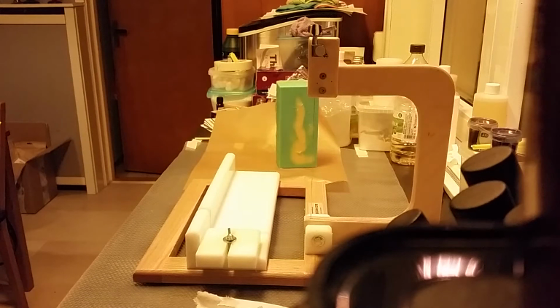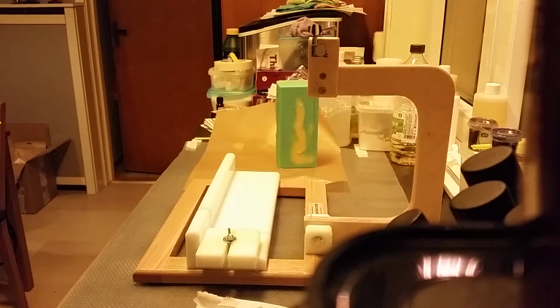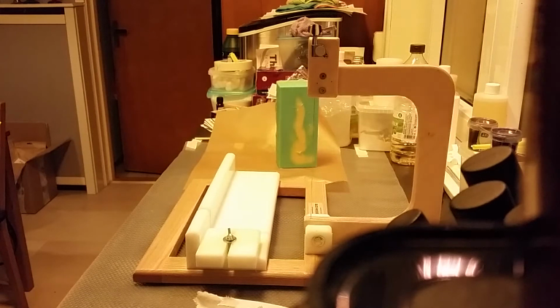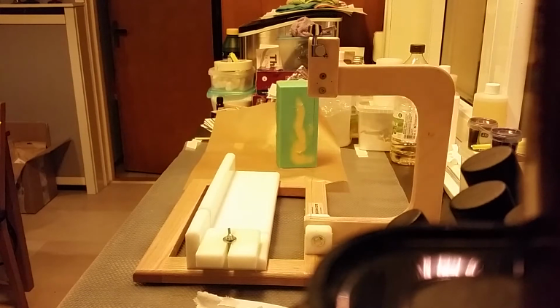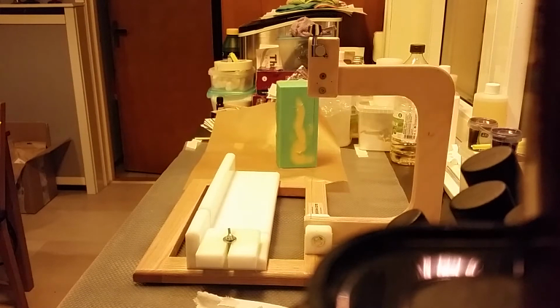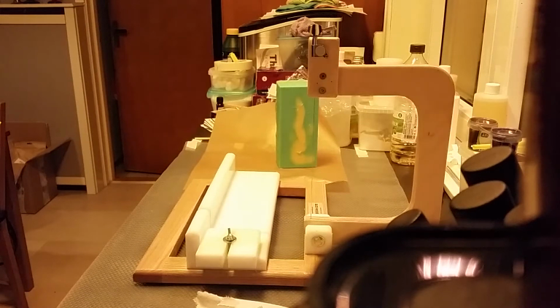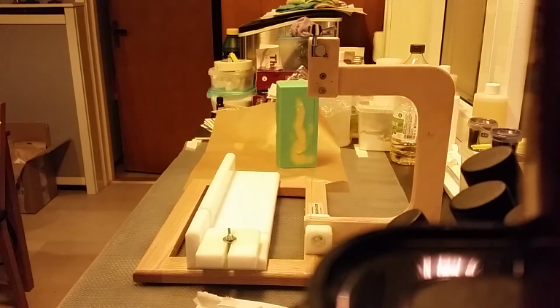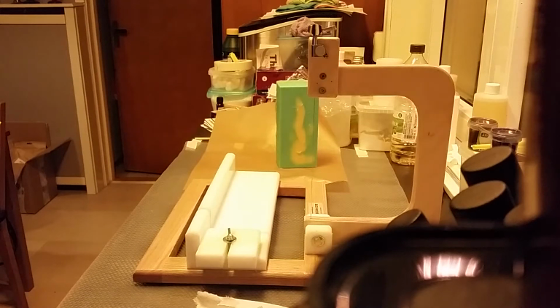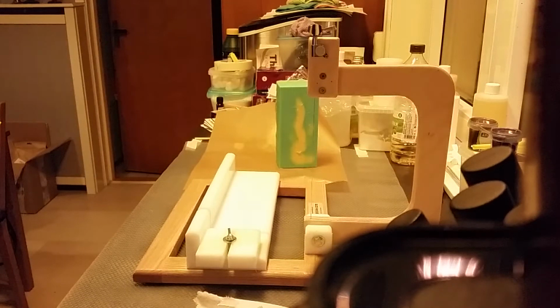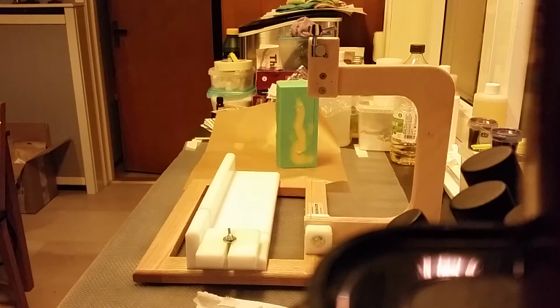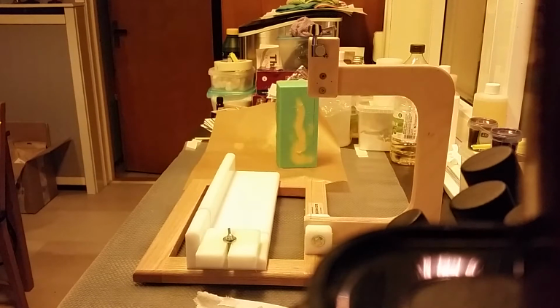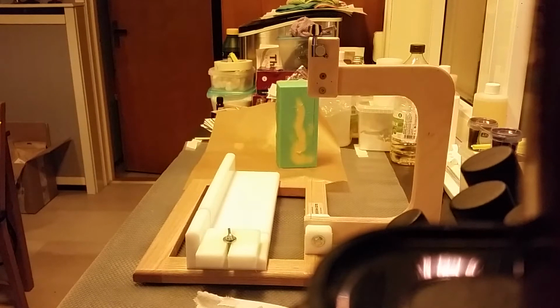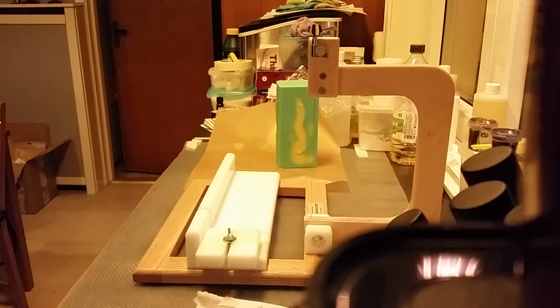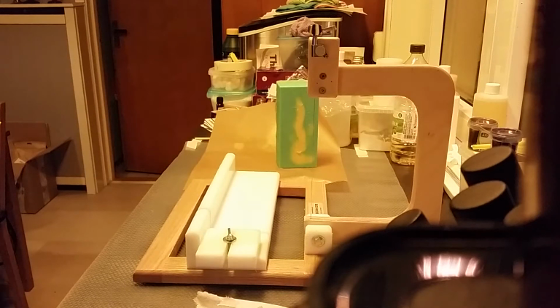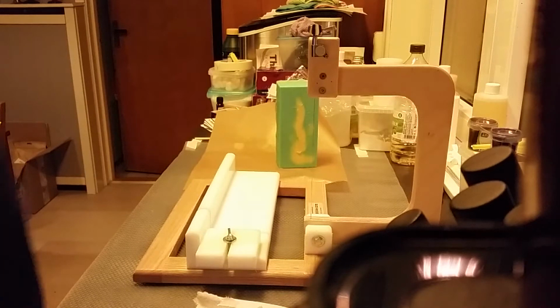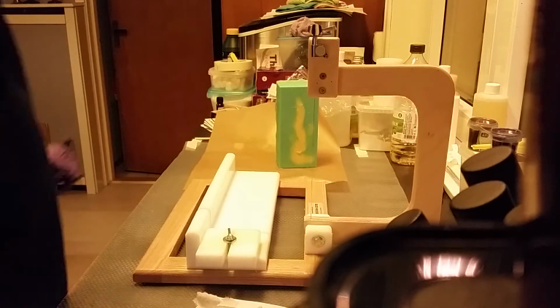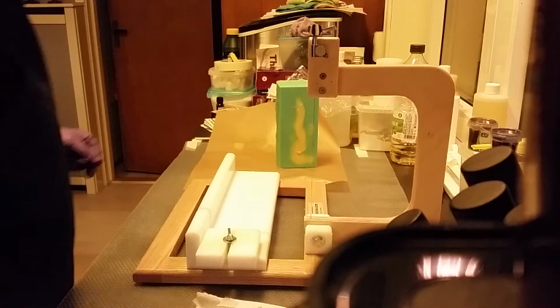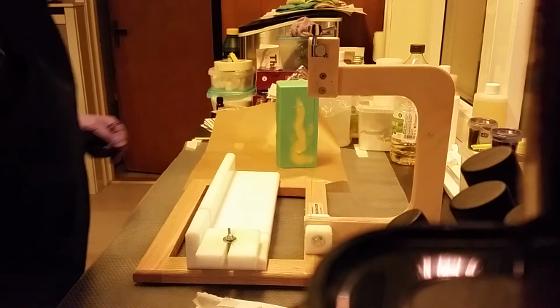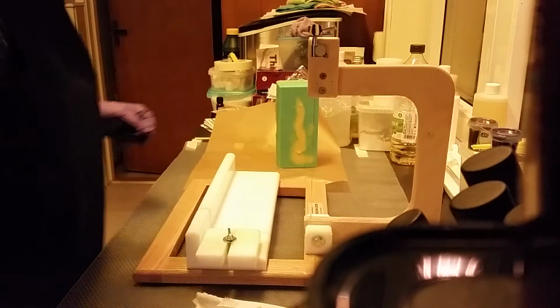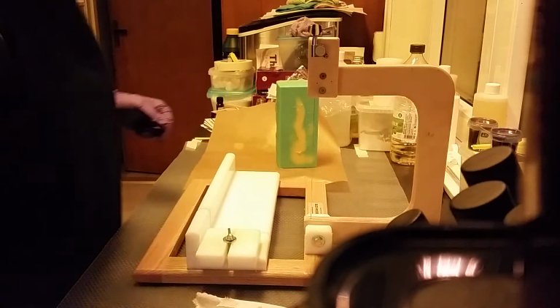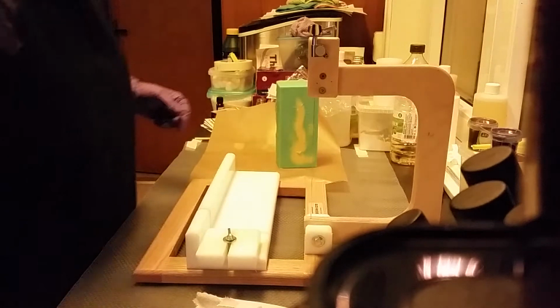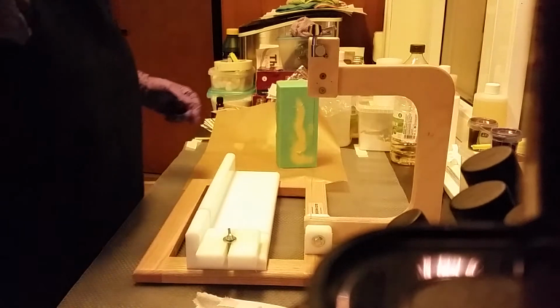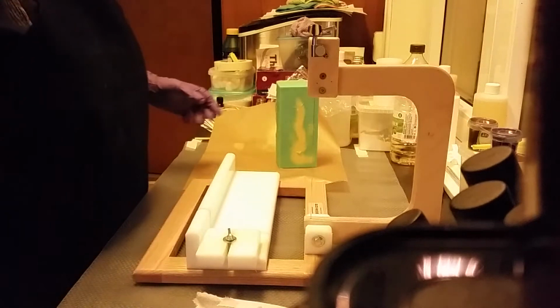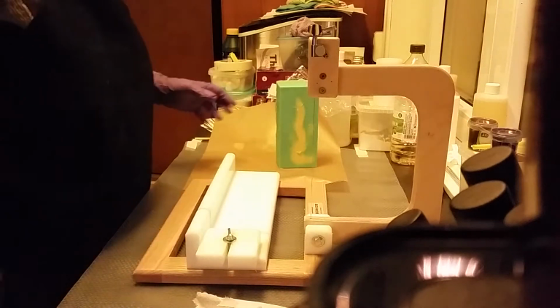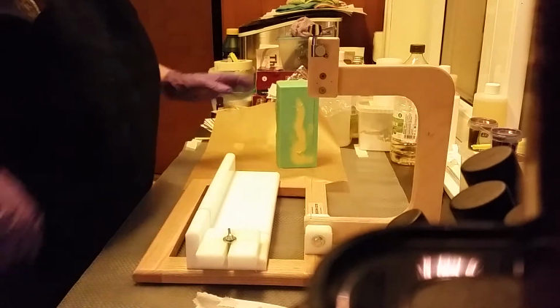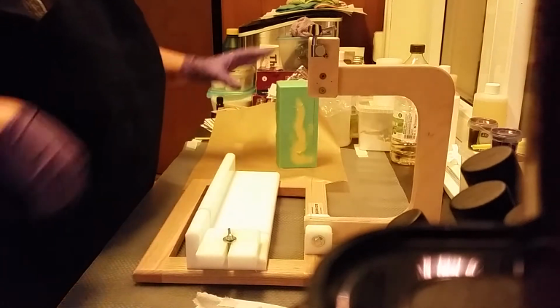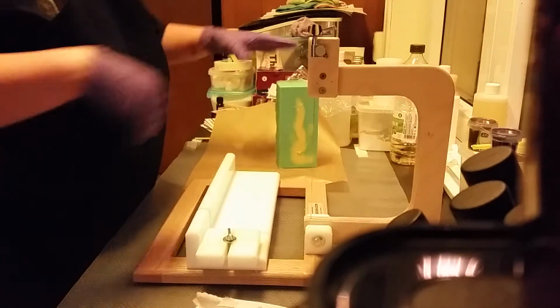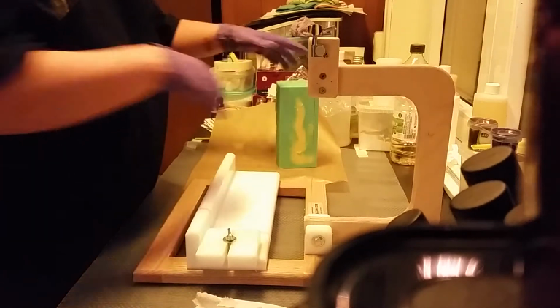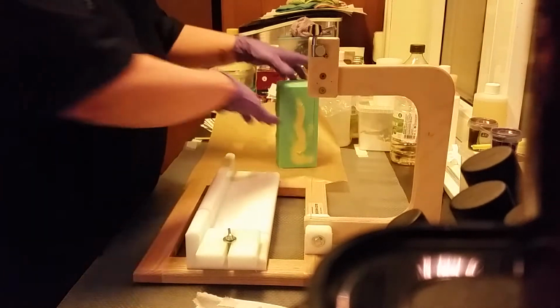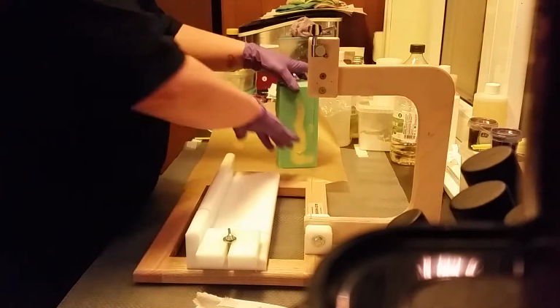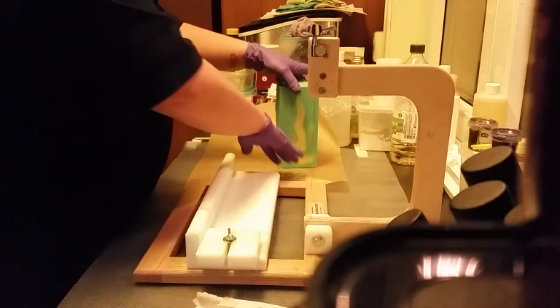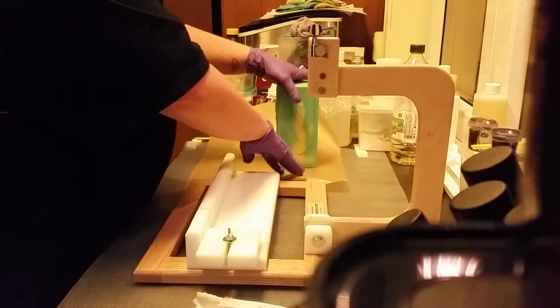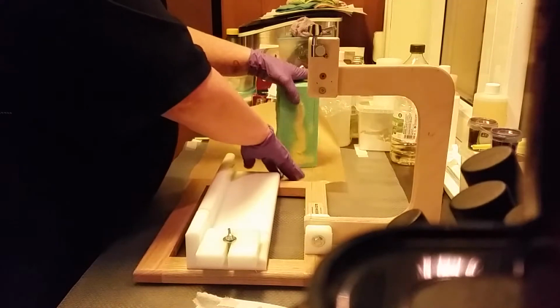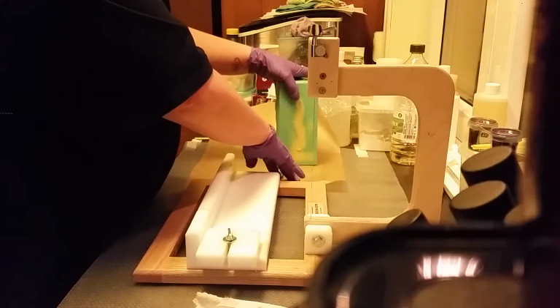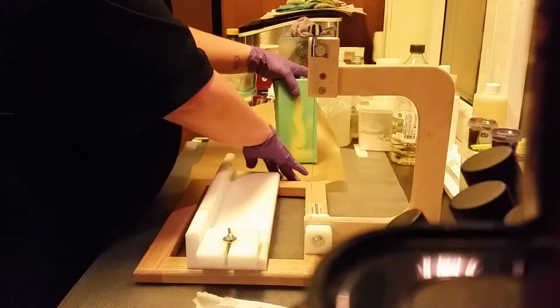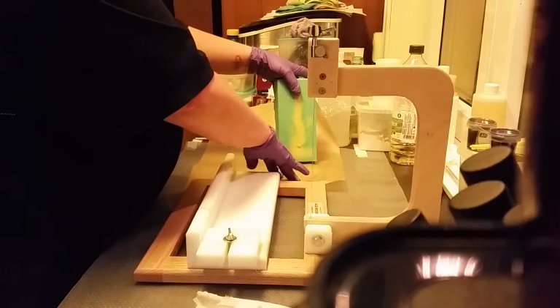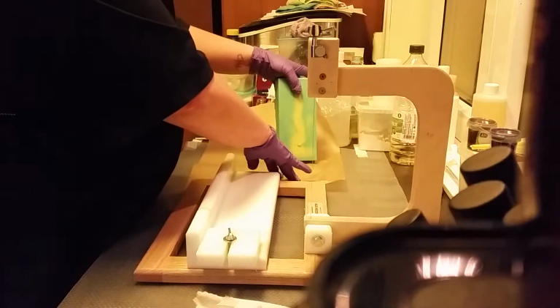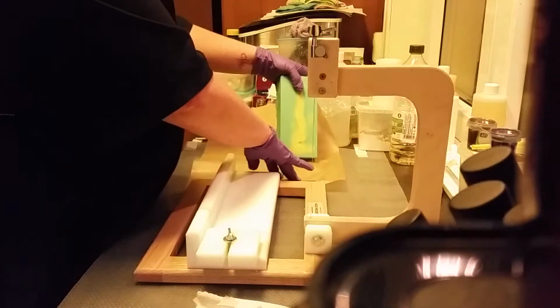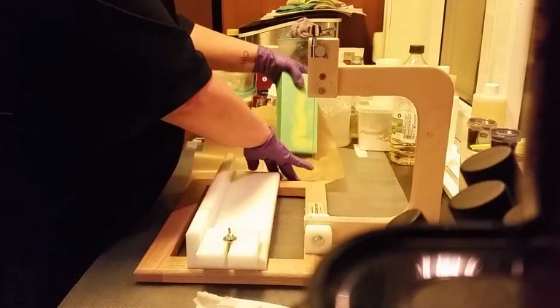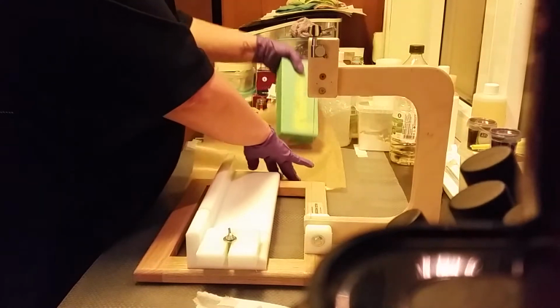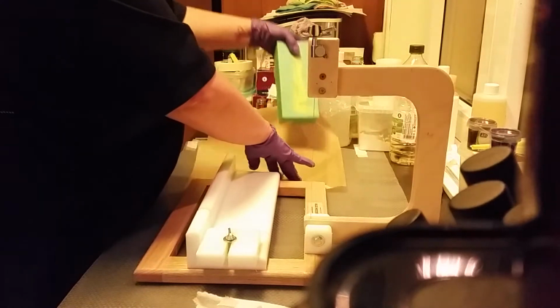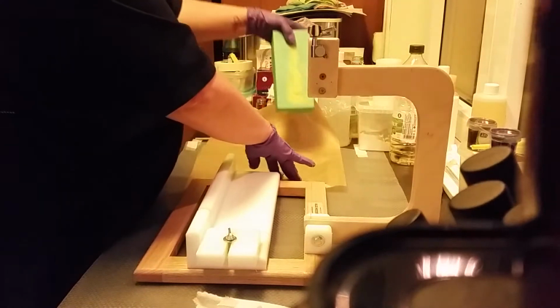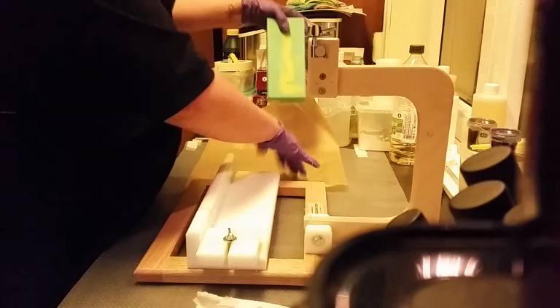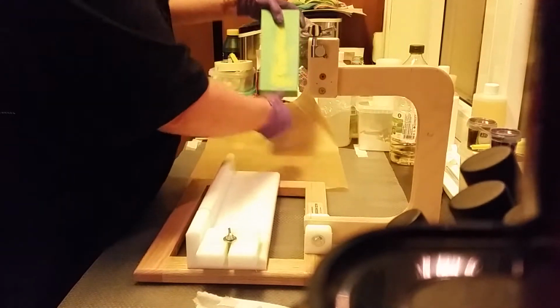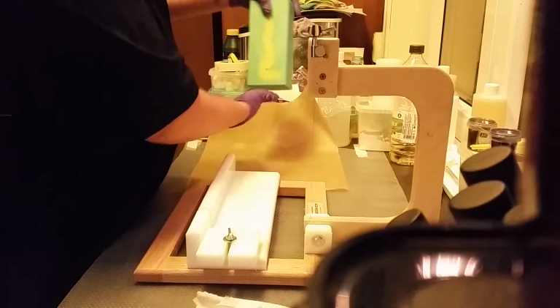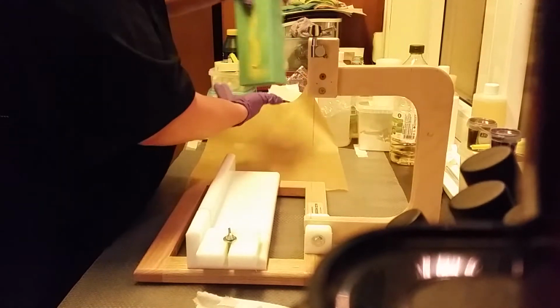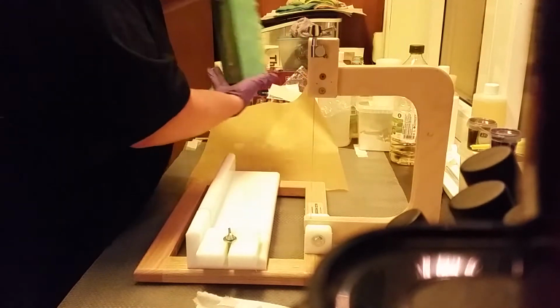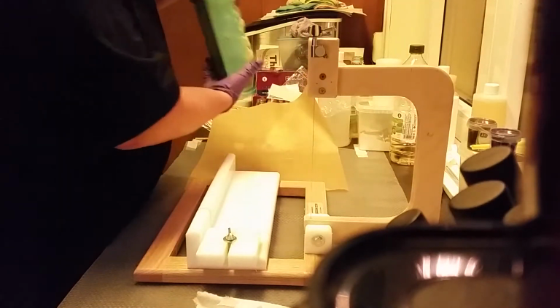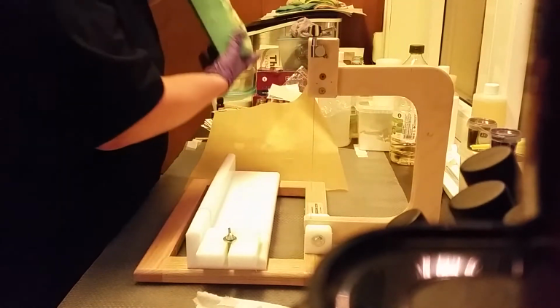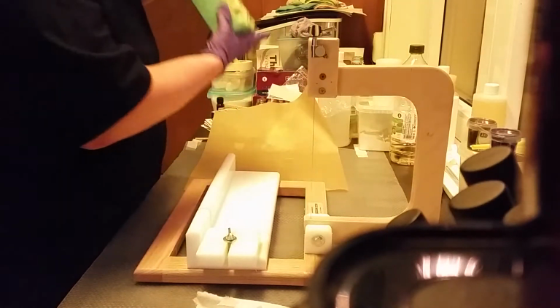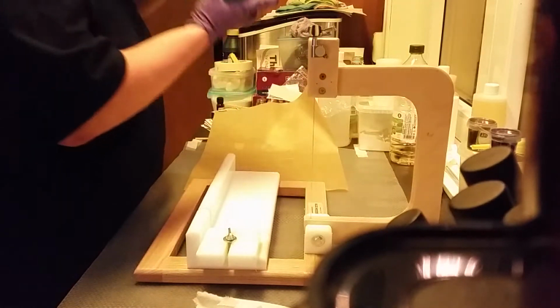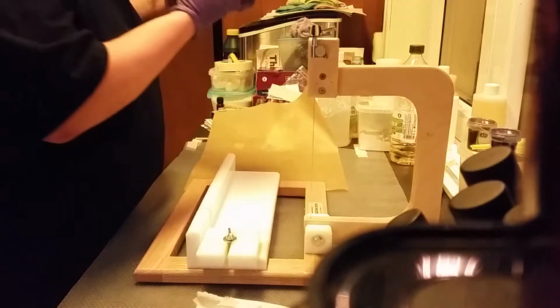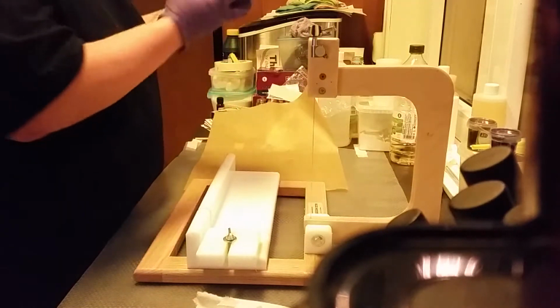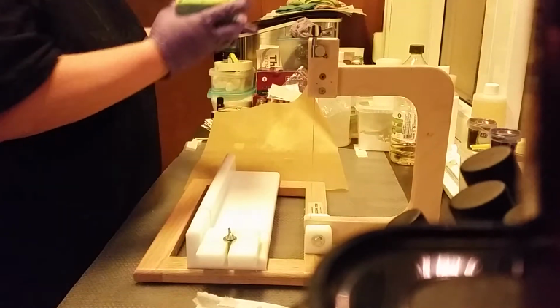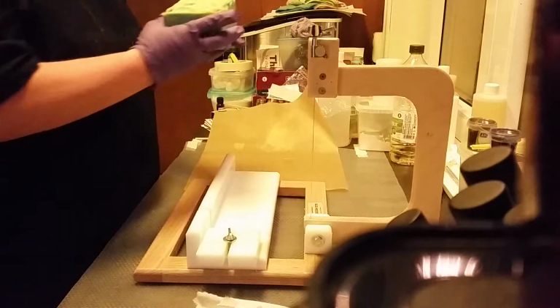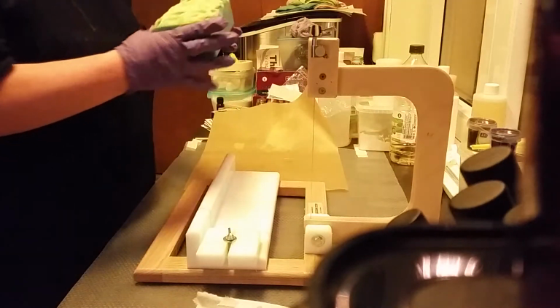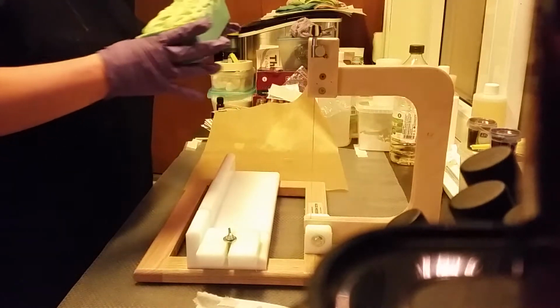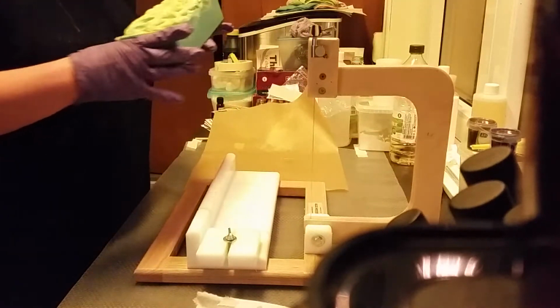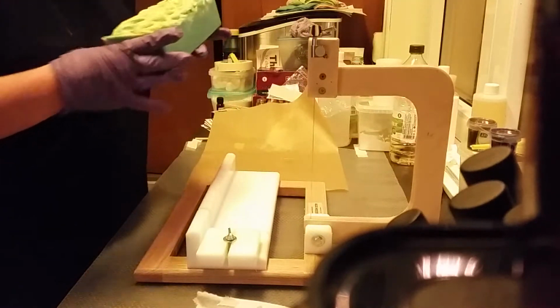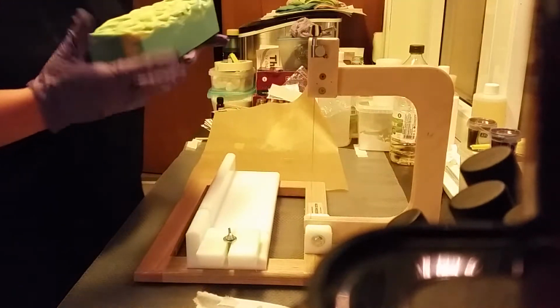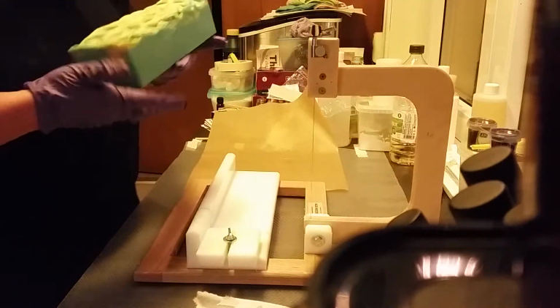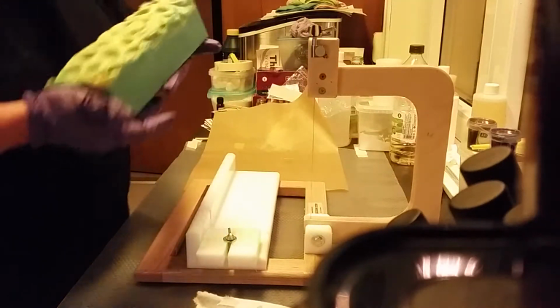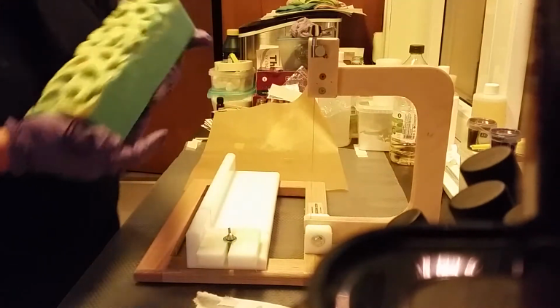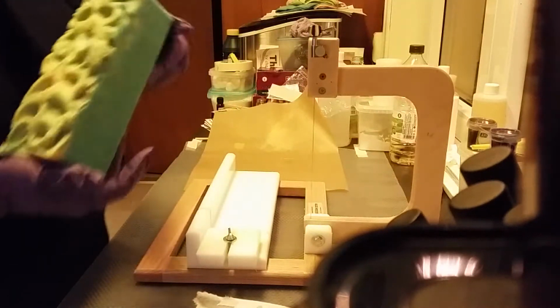Hello! This is Gerolsen from Gotvolden Soap. I will now cut up the soap I did yesterday.